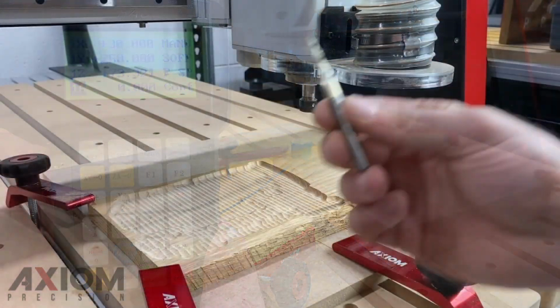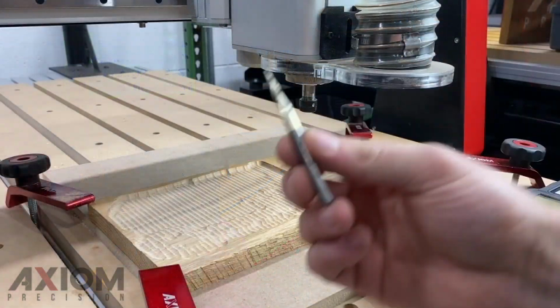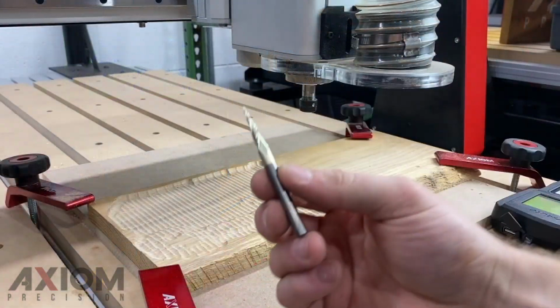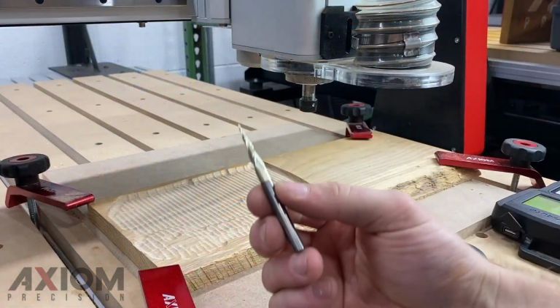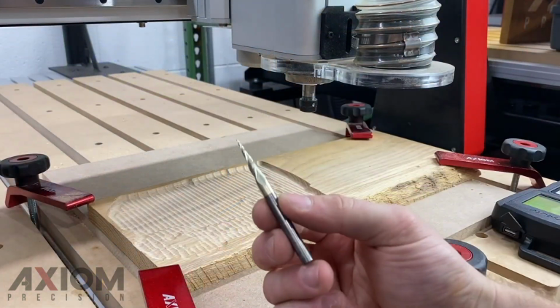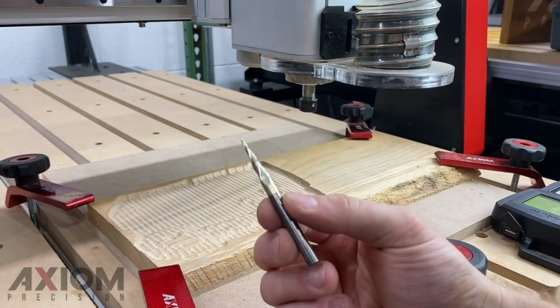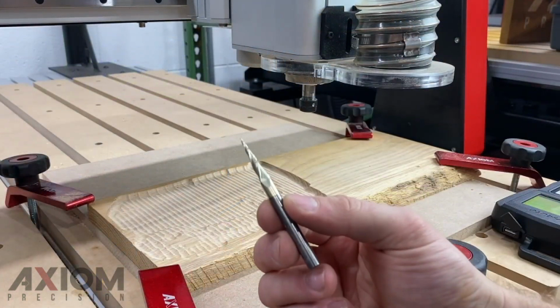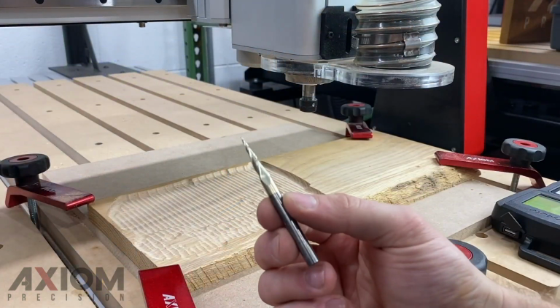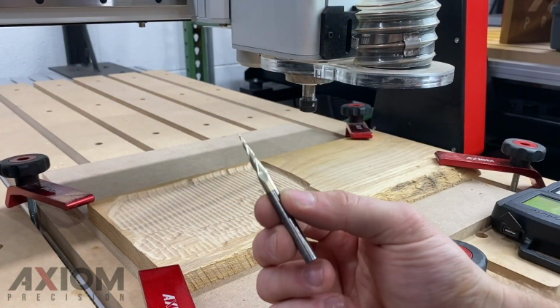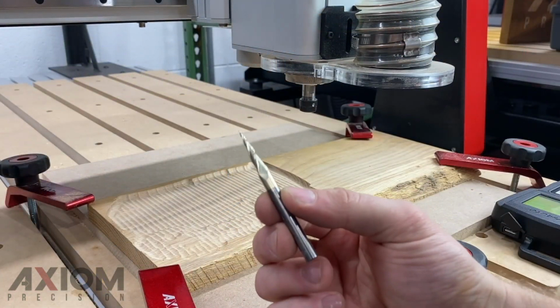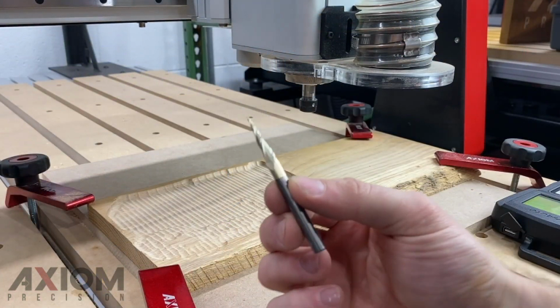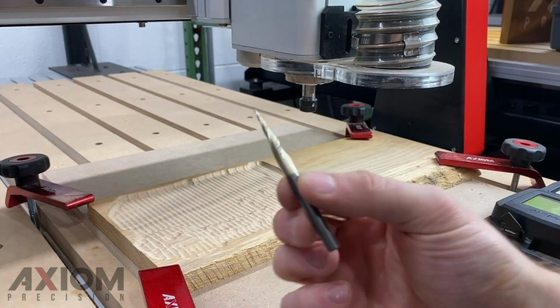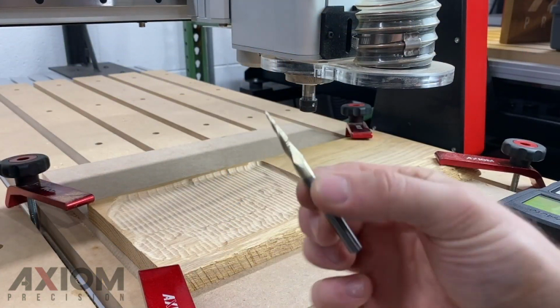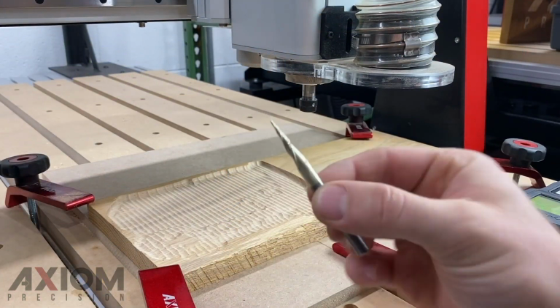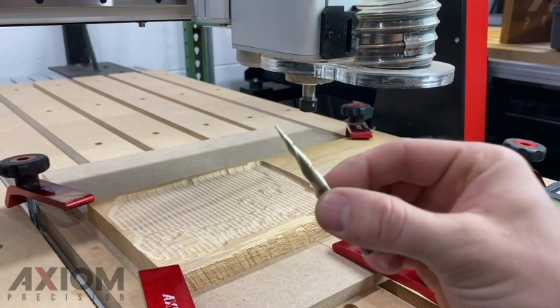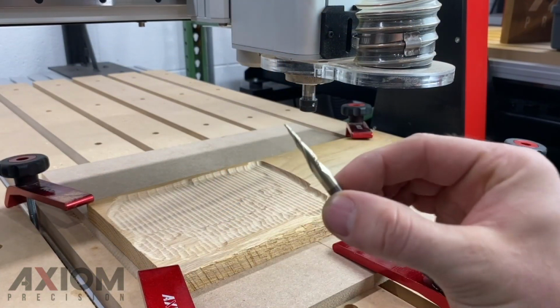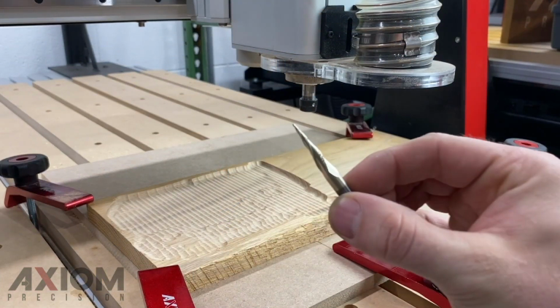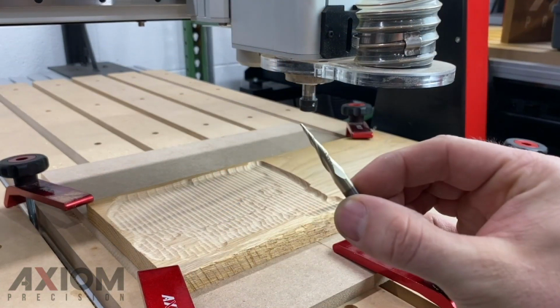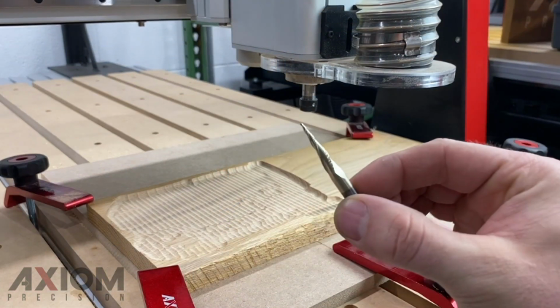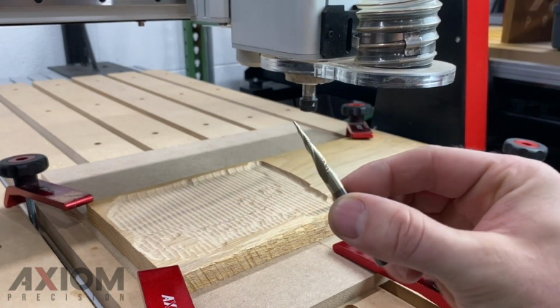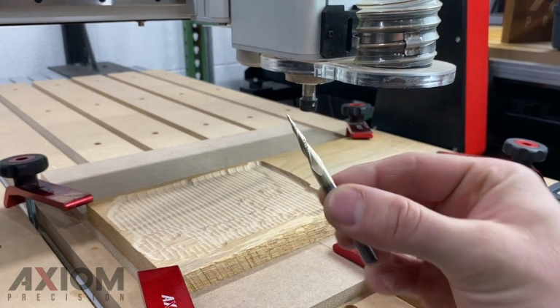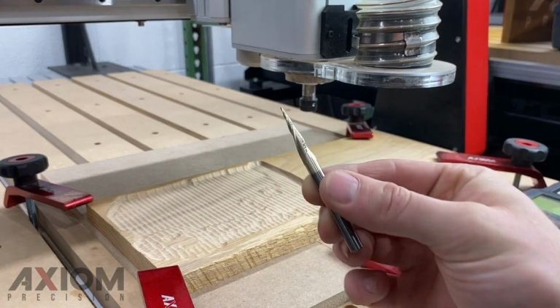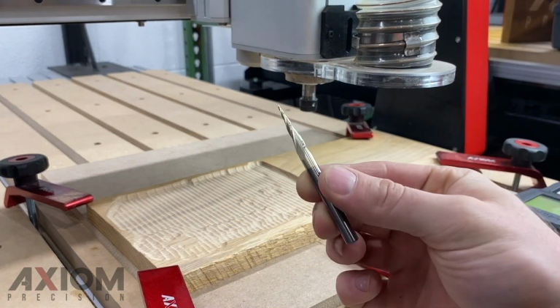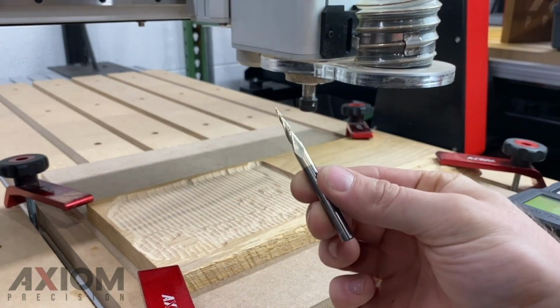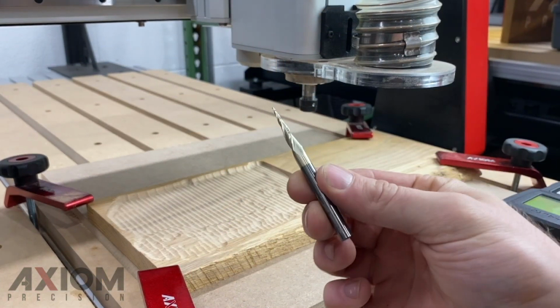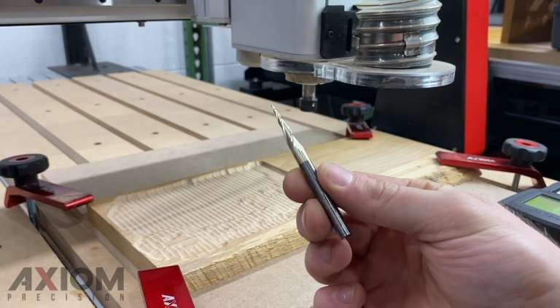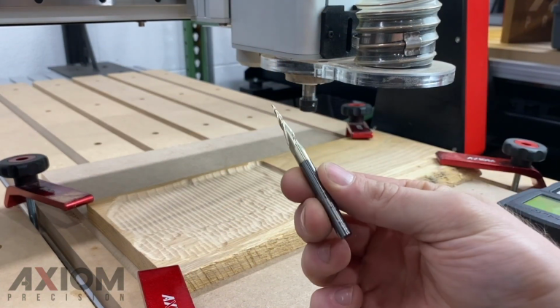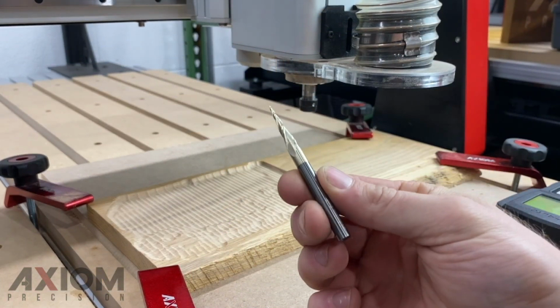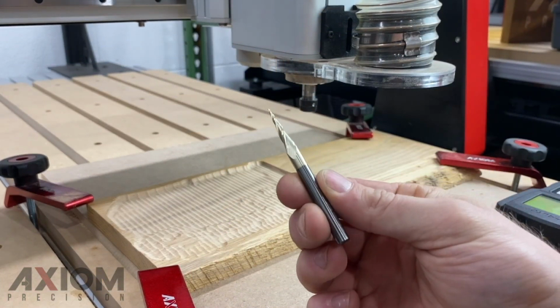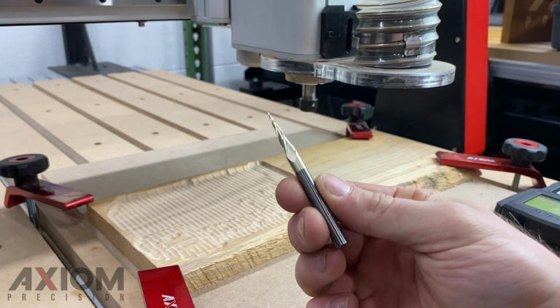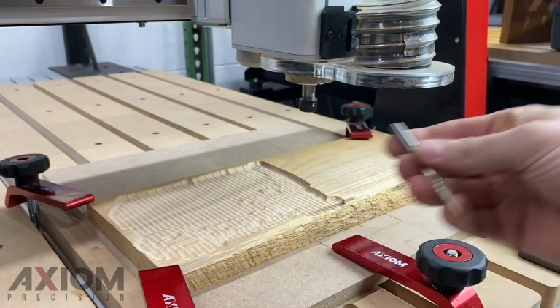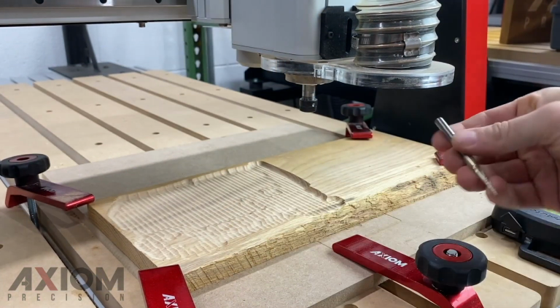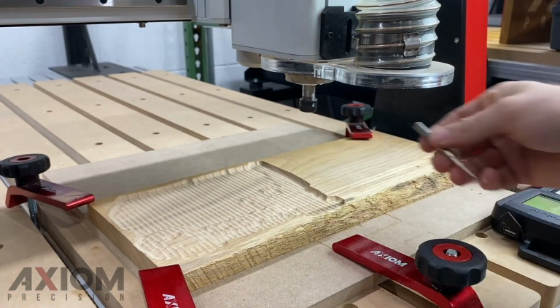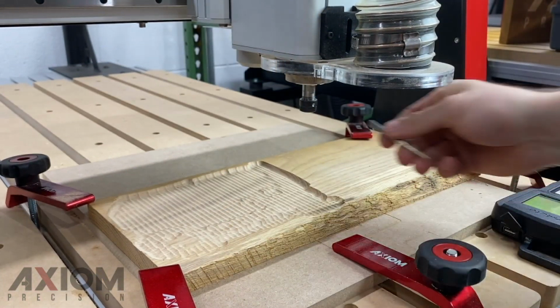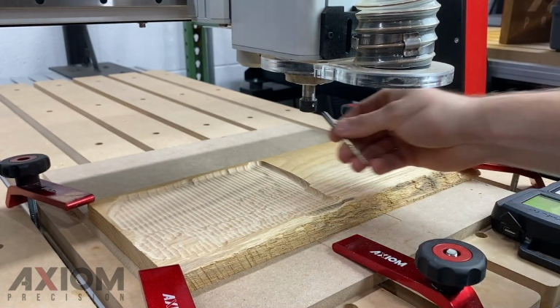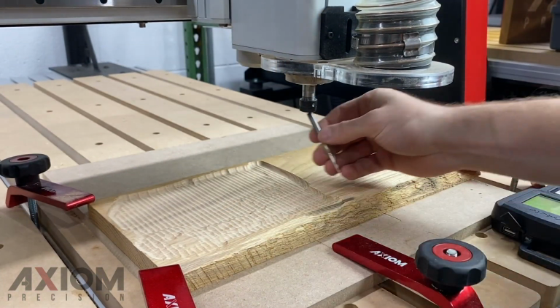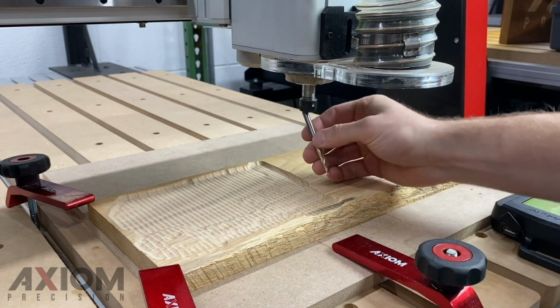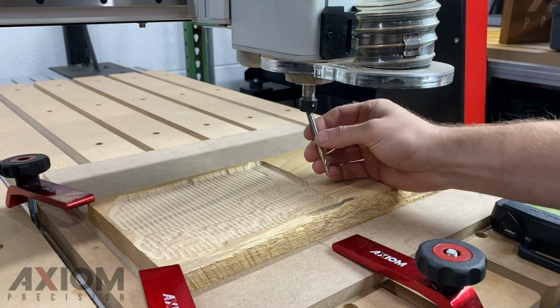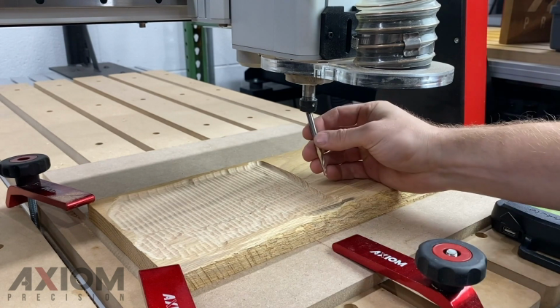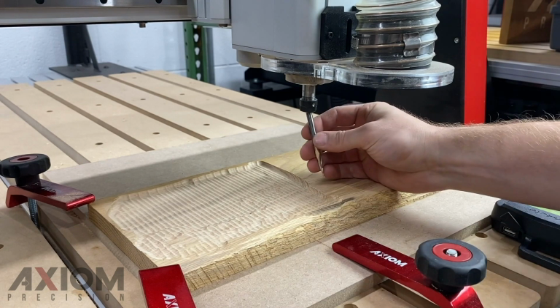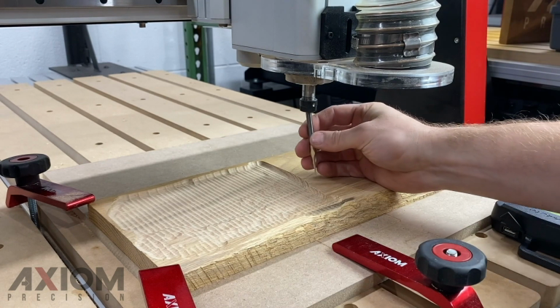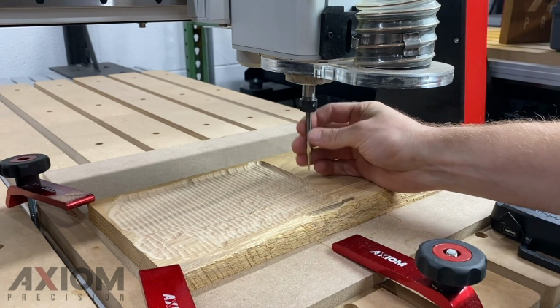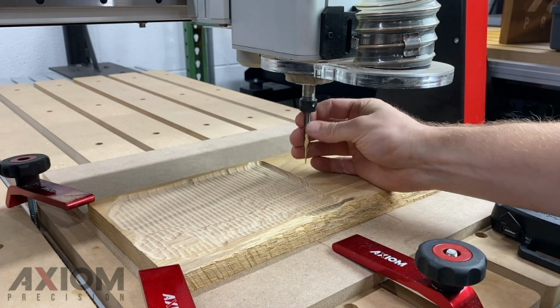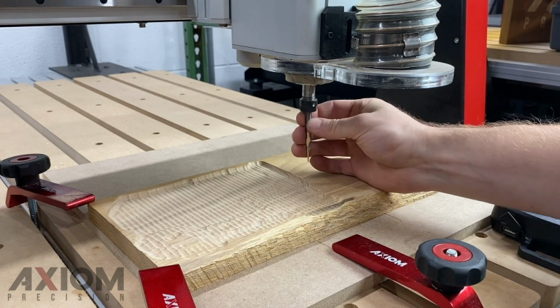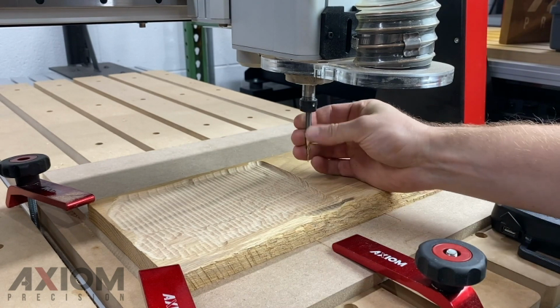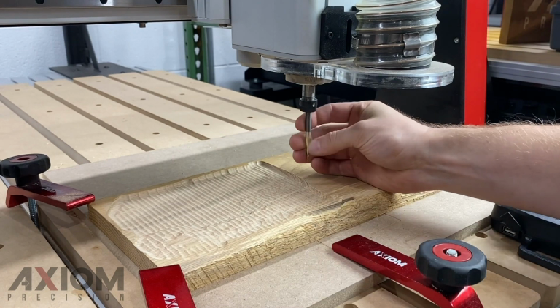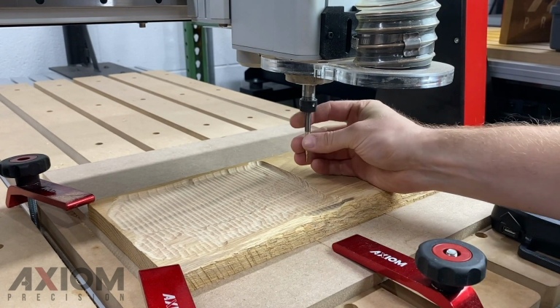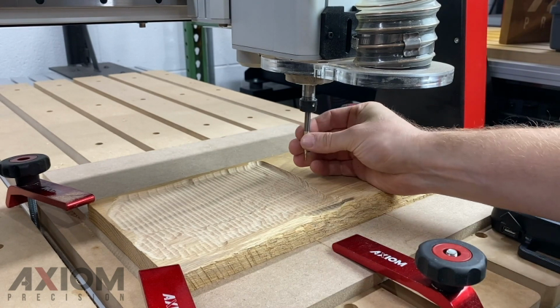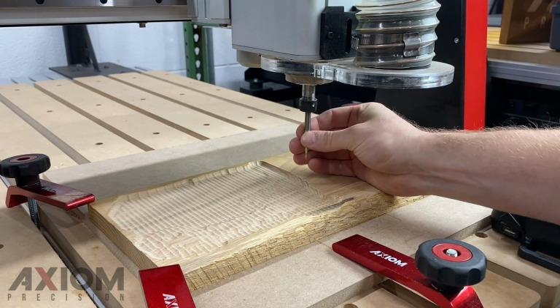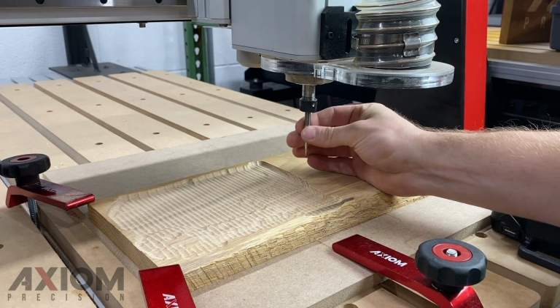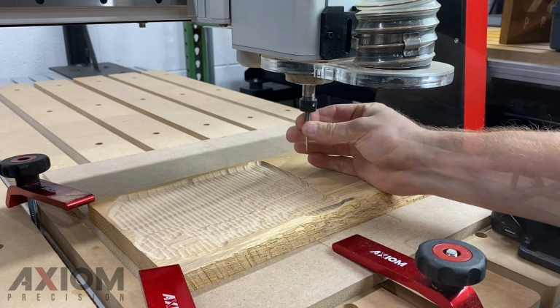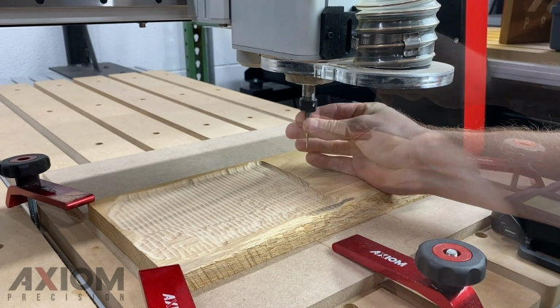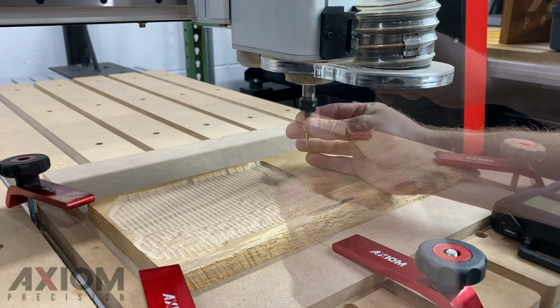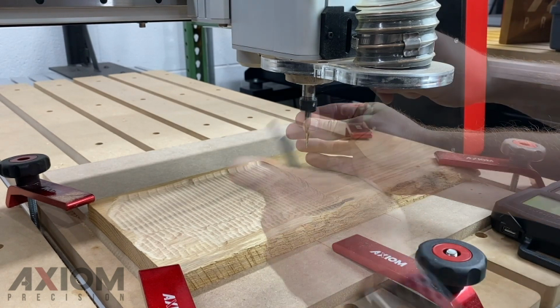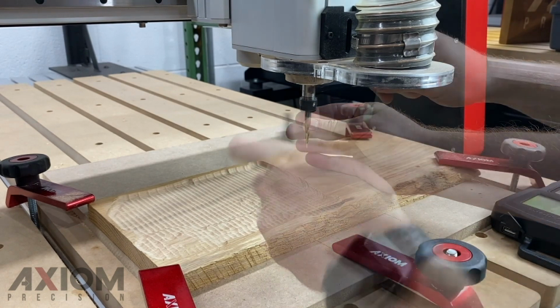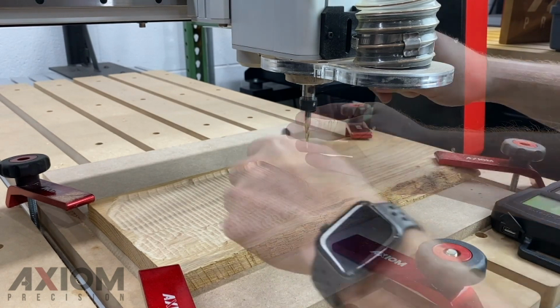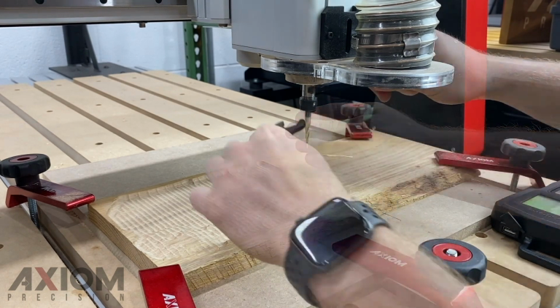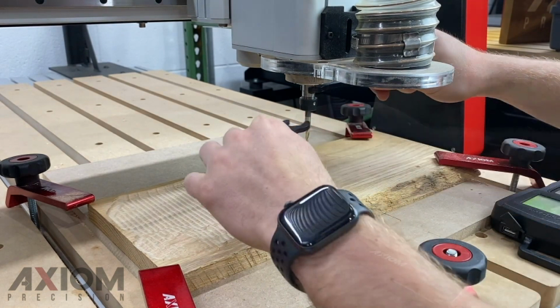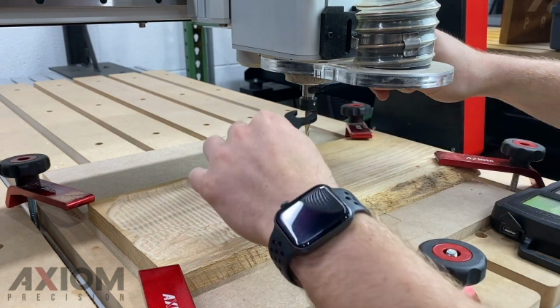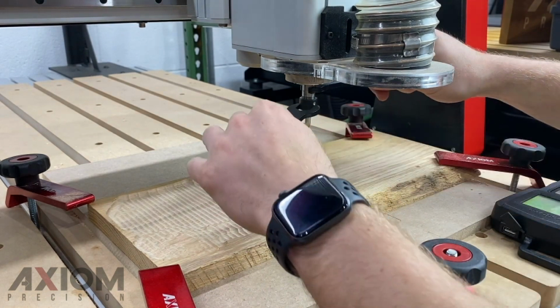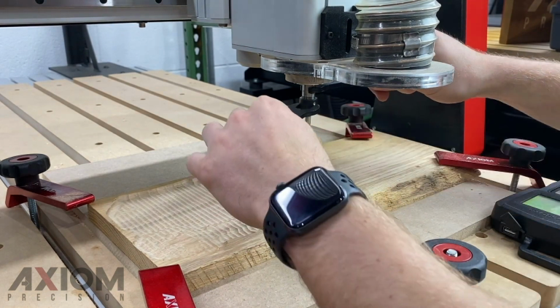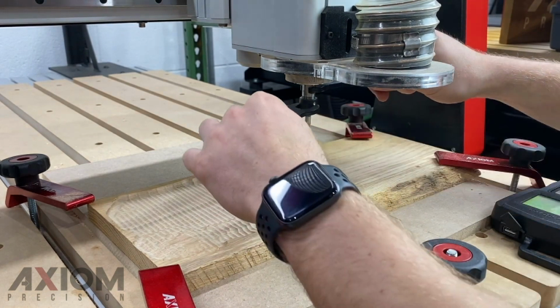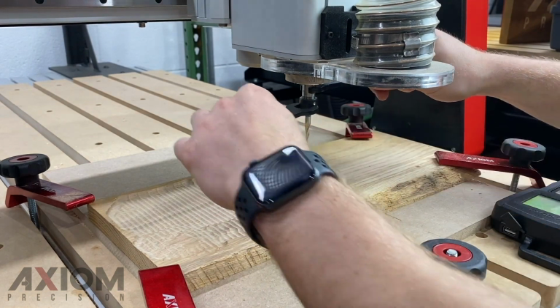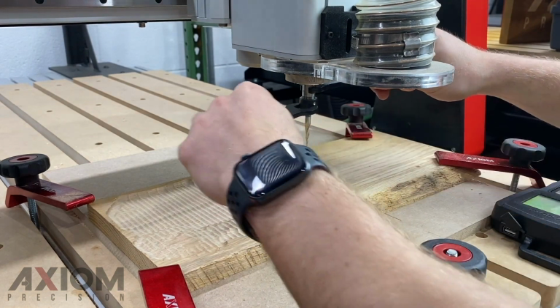When setting your Z0 manually, you're simply going to bring the bit down to the surface of the material and press the Z0 button on the control.